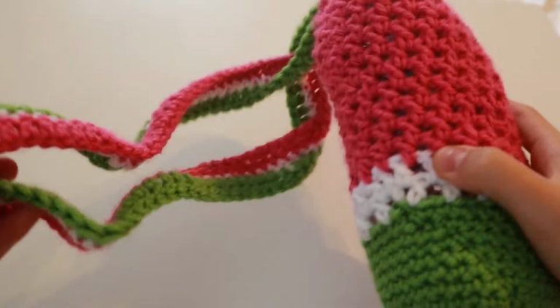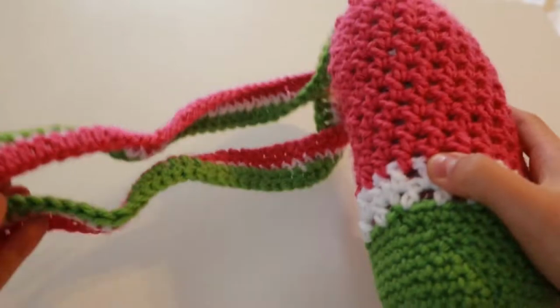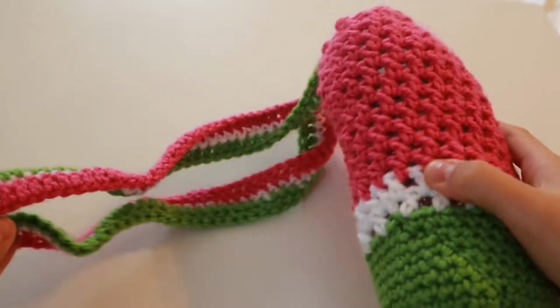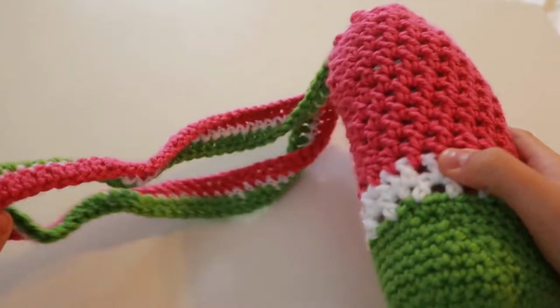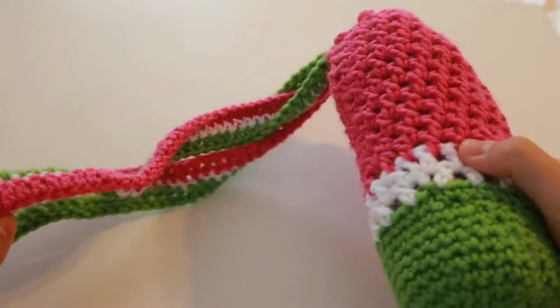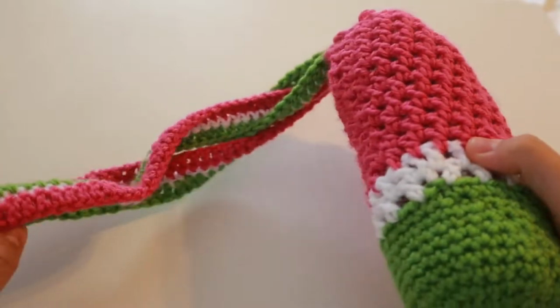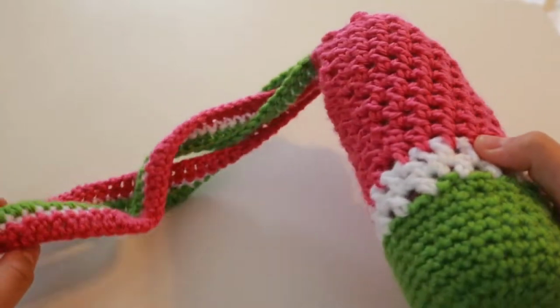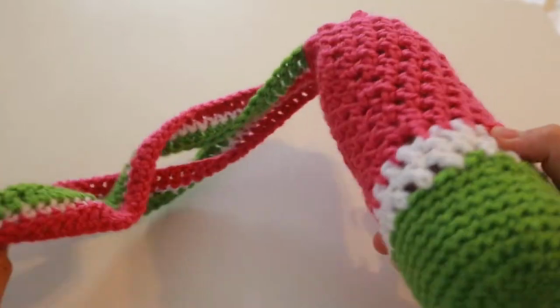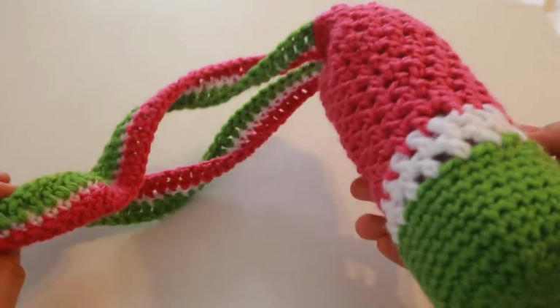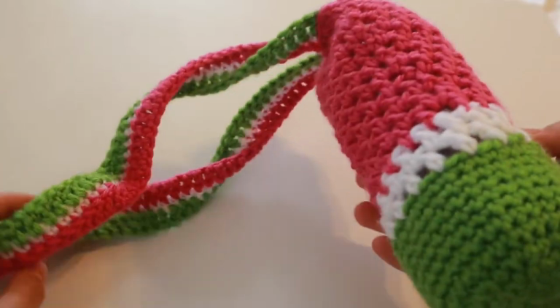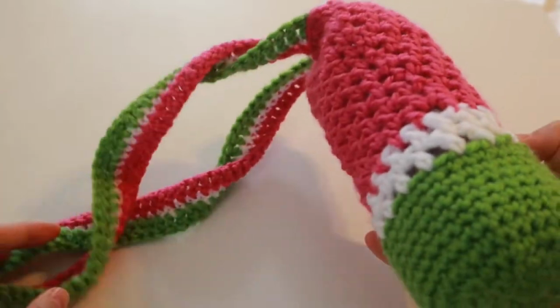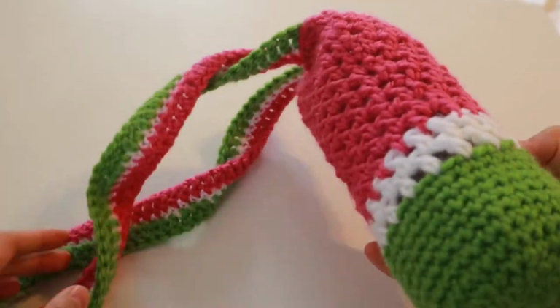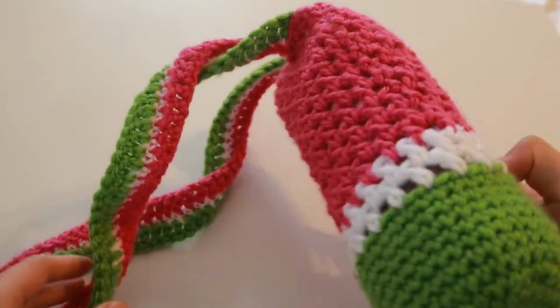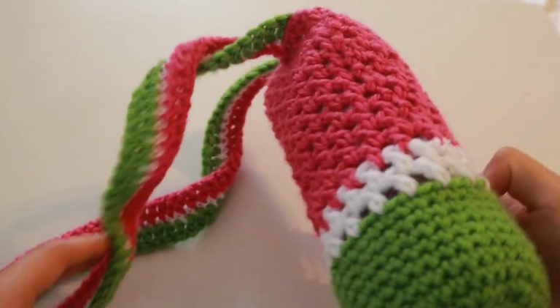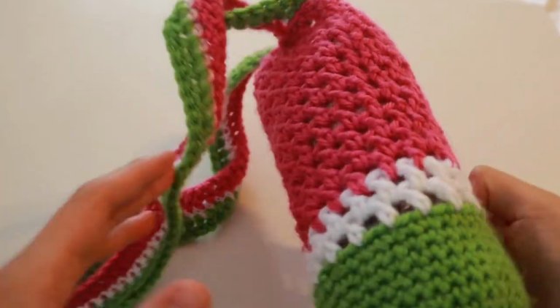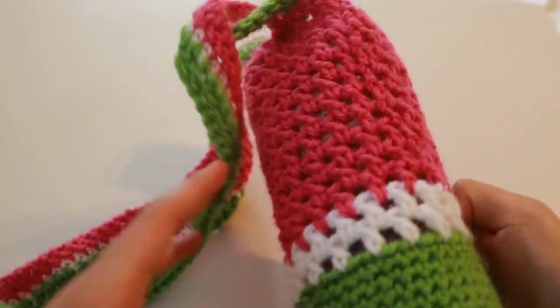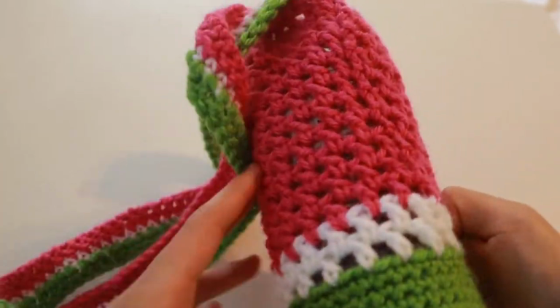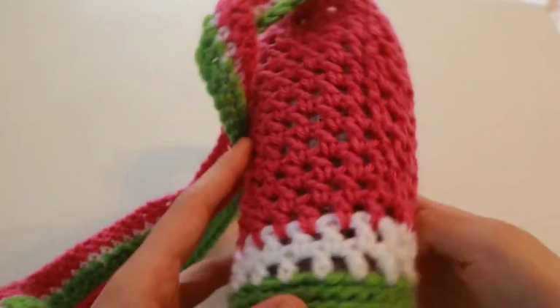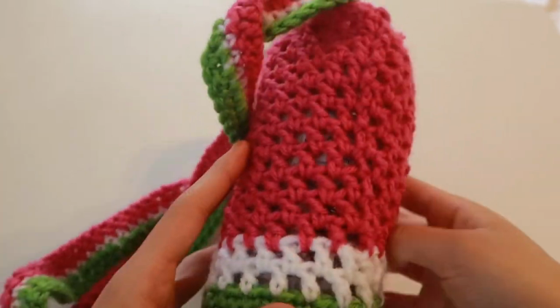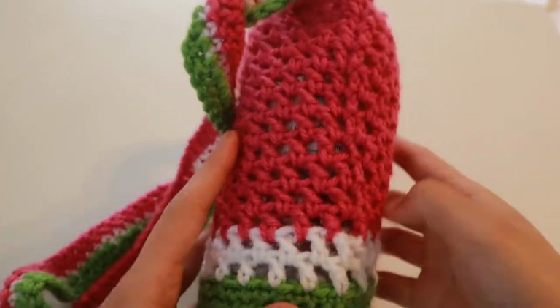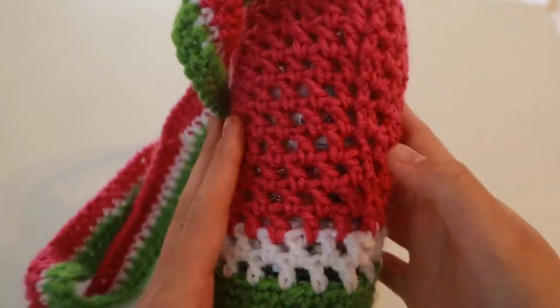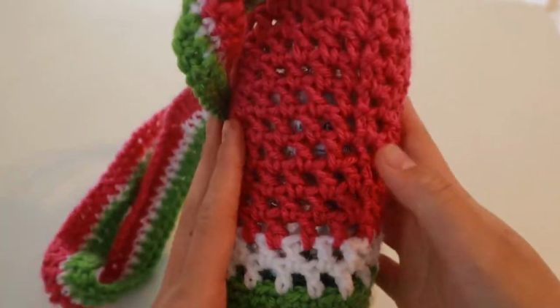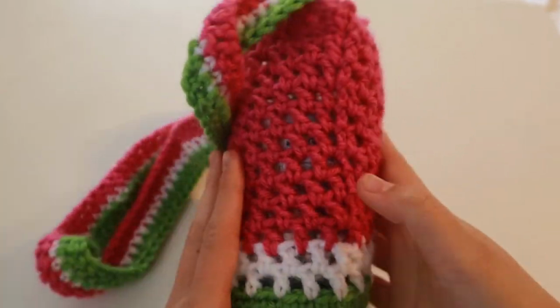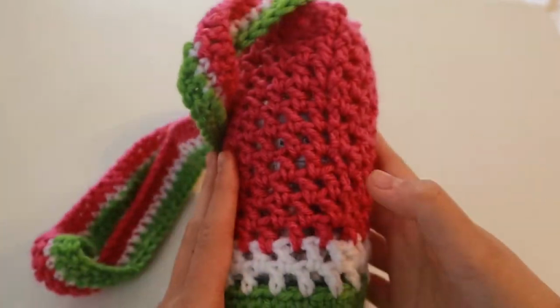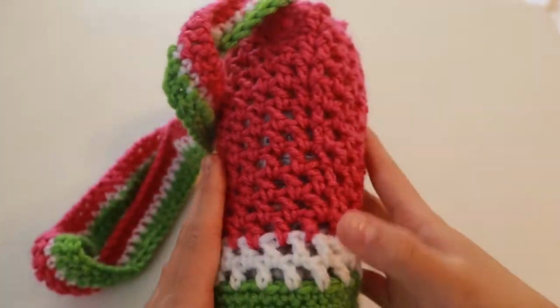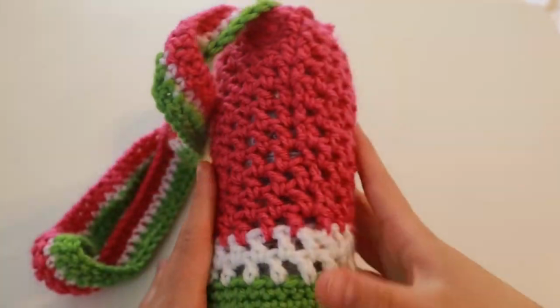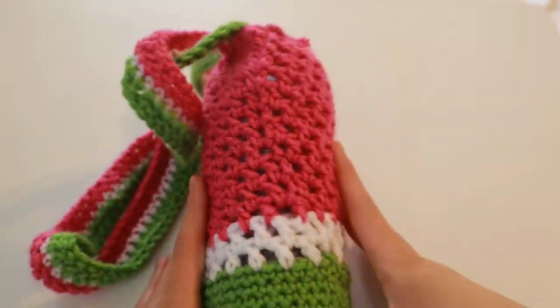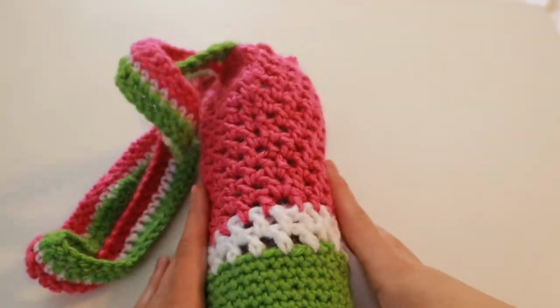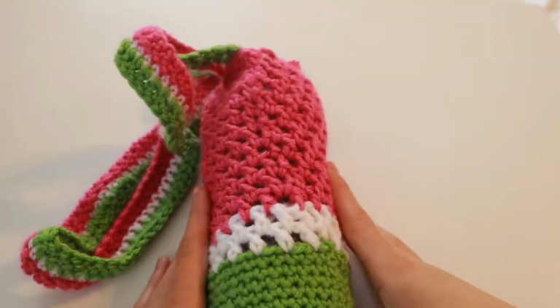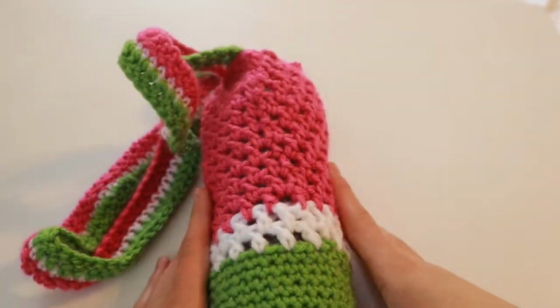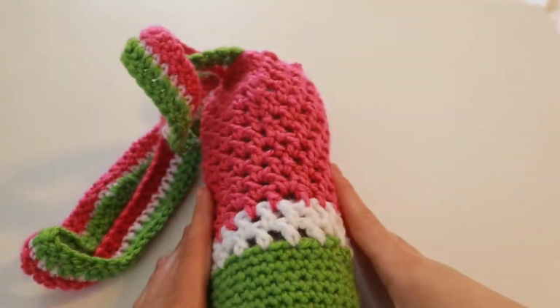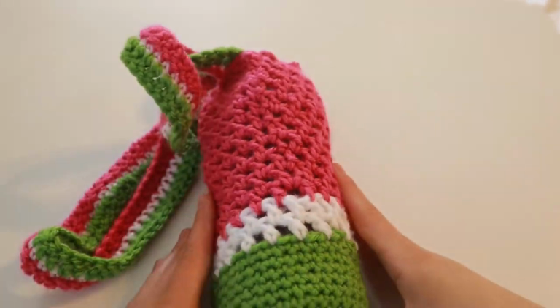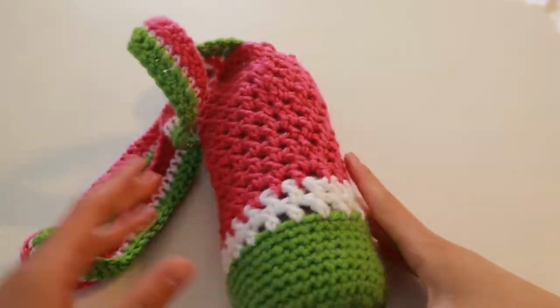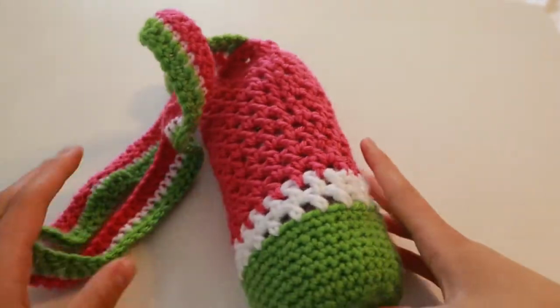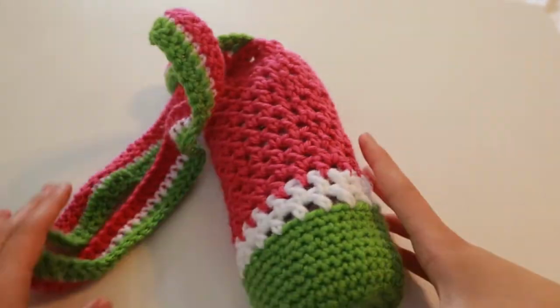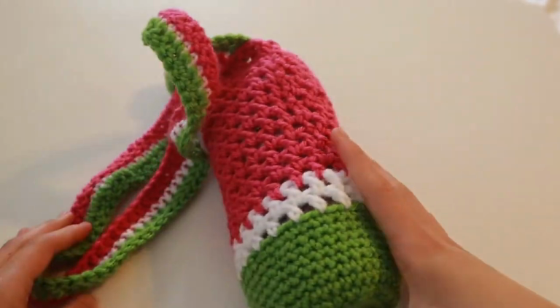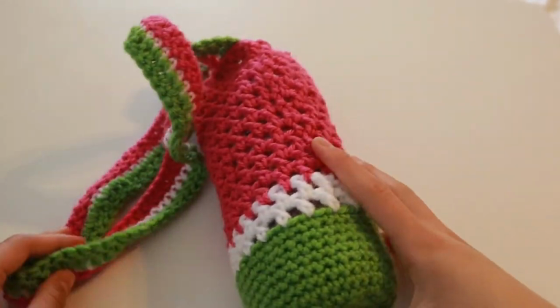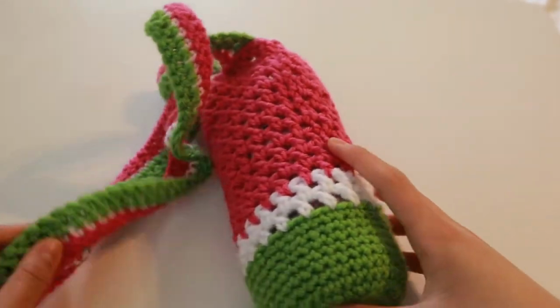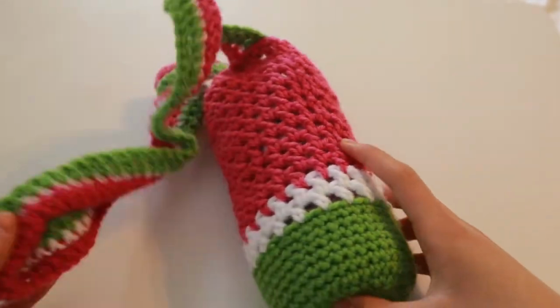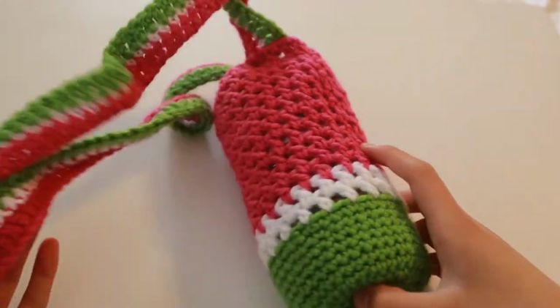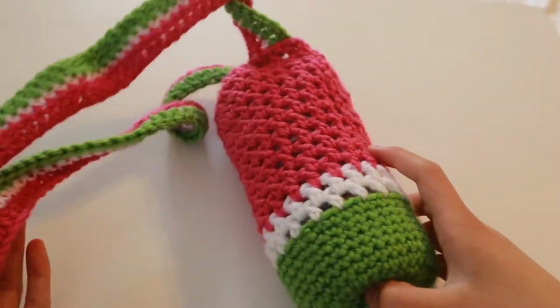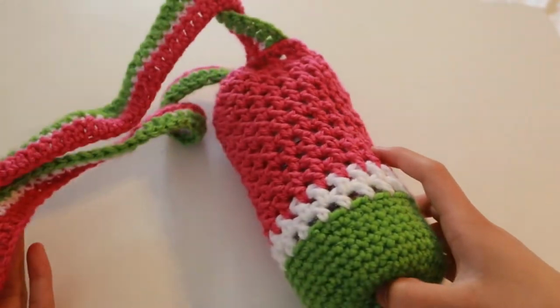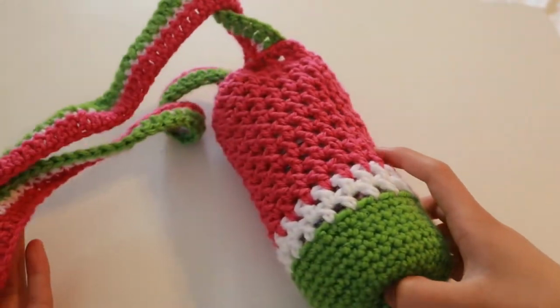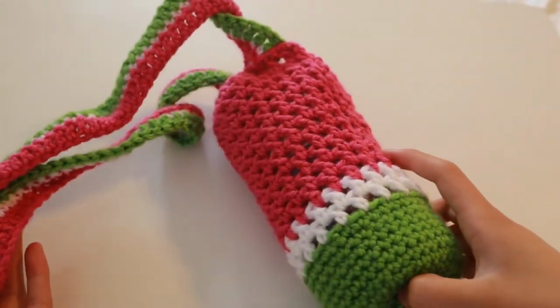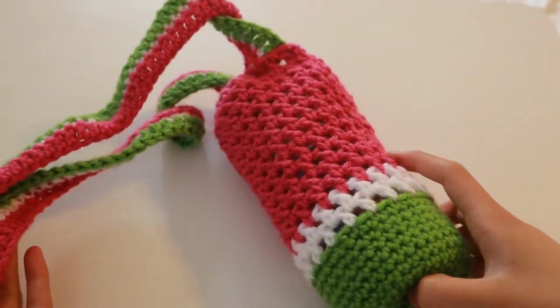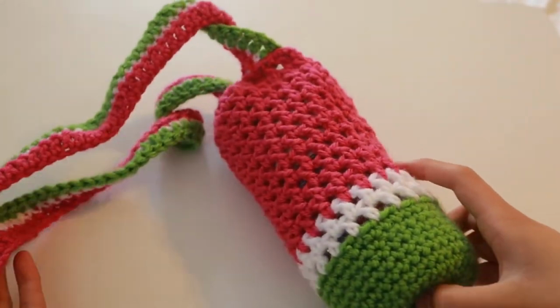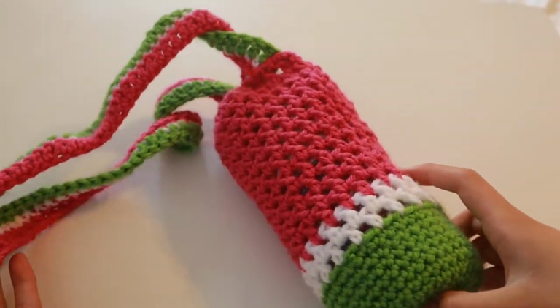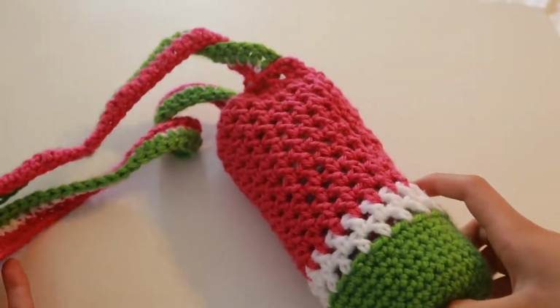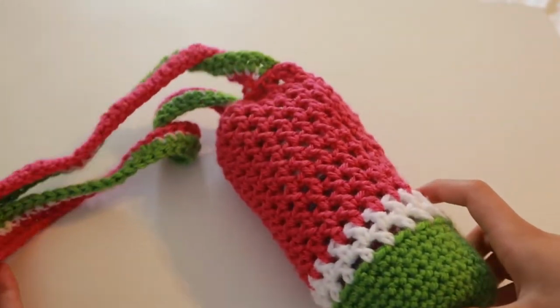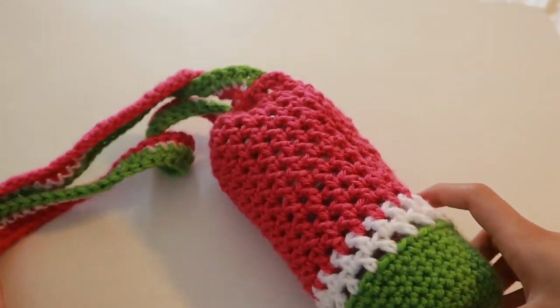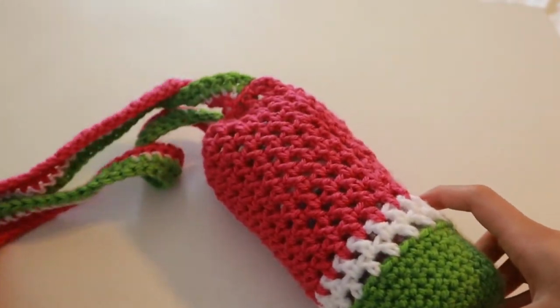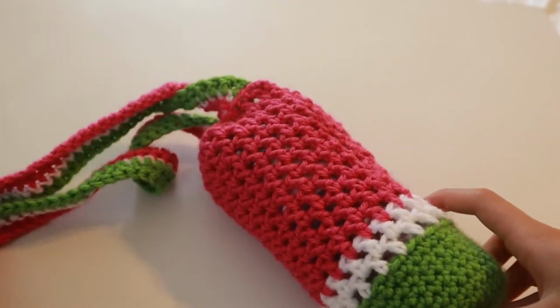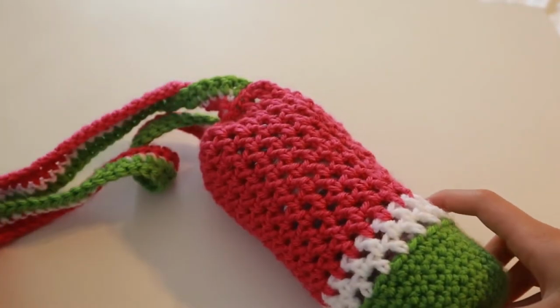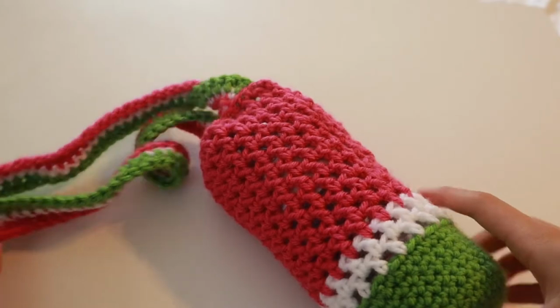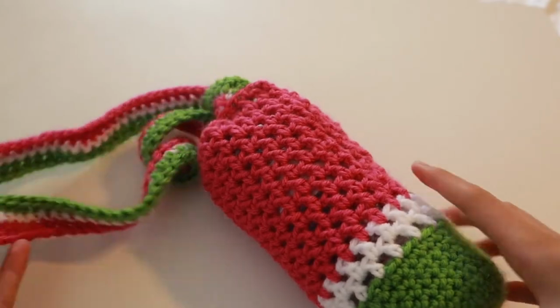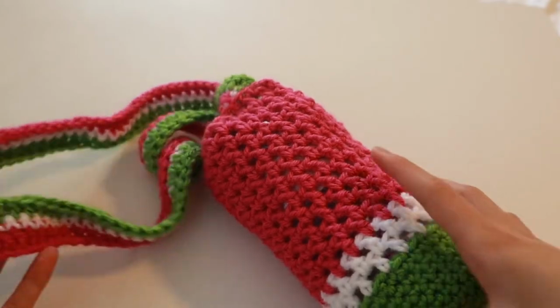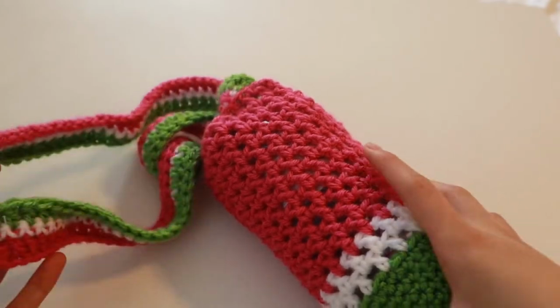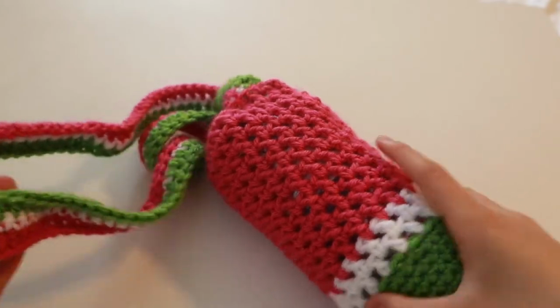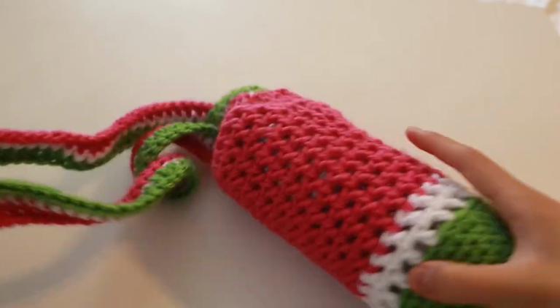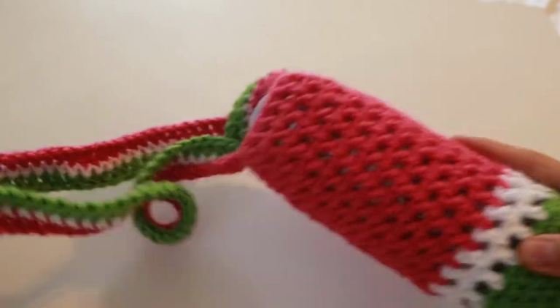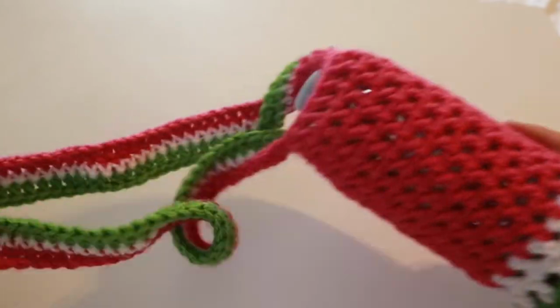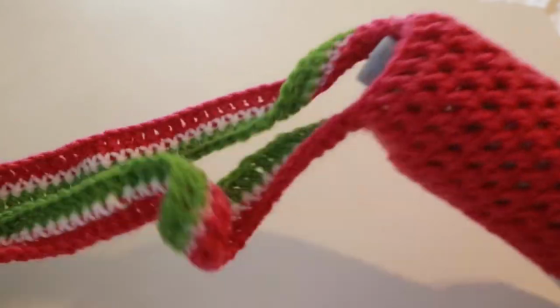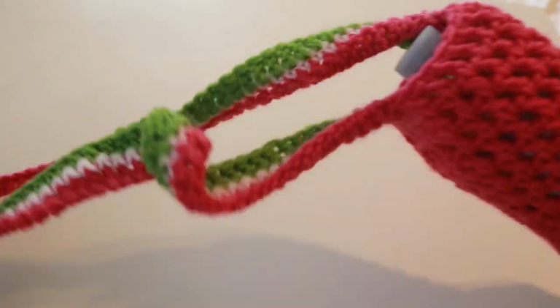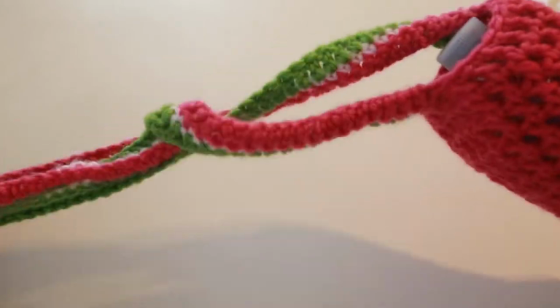Hi guys, today I'm going to be showing you how to make this super quick and easy watermelon bottle bag. So let's get started.